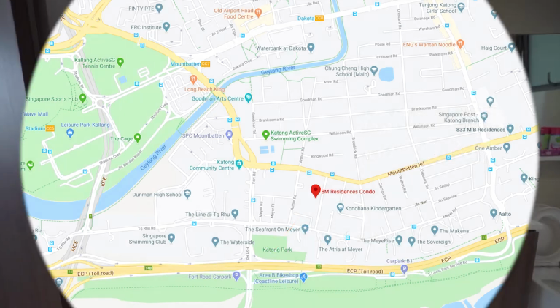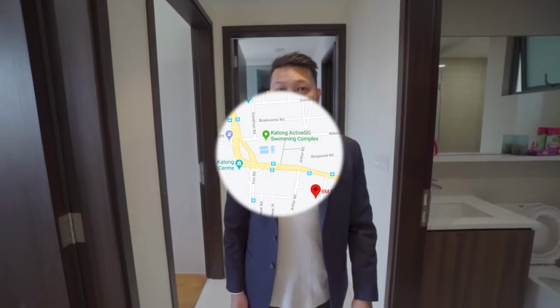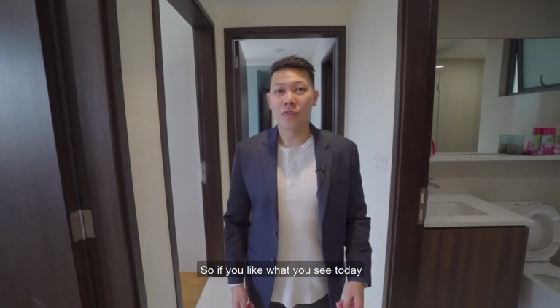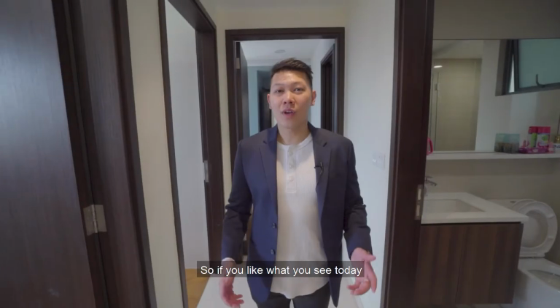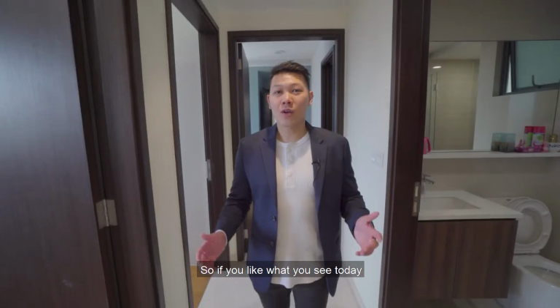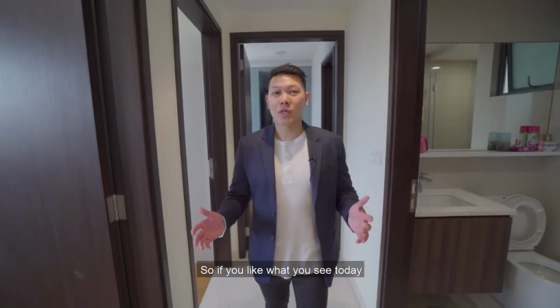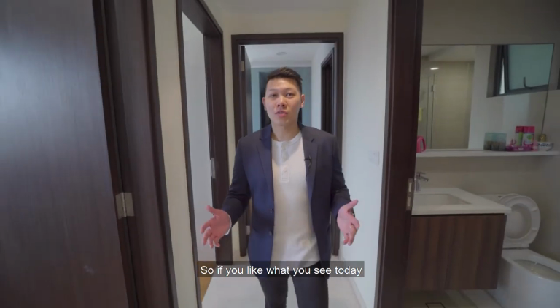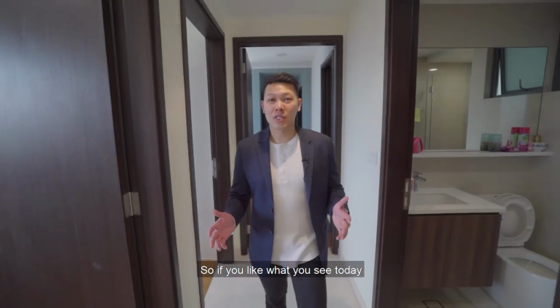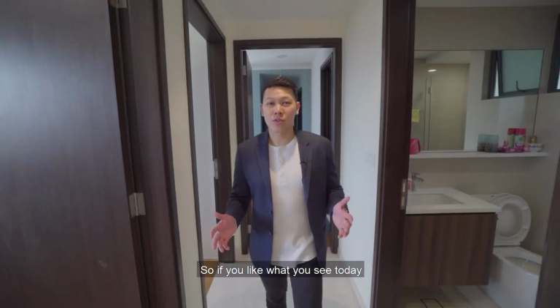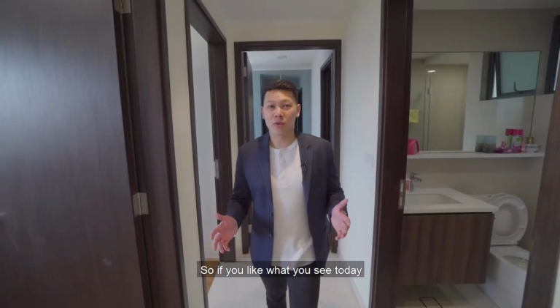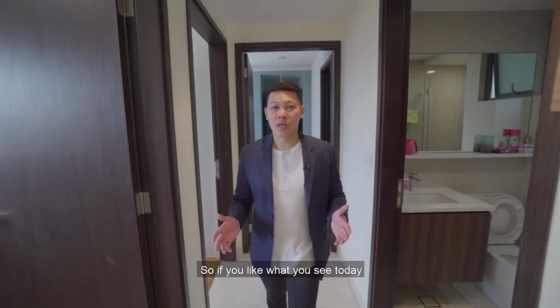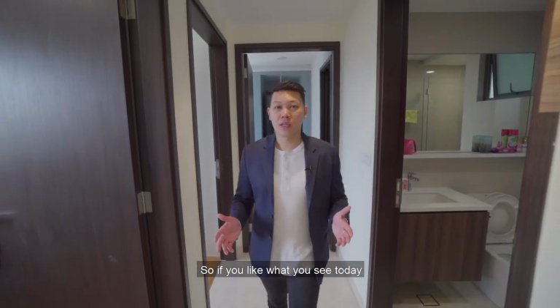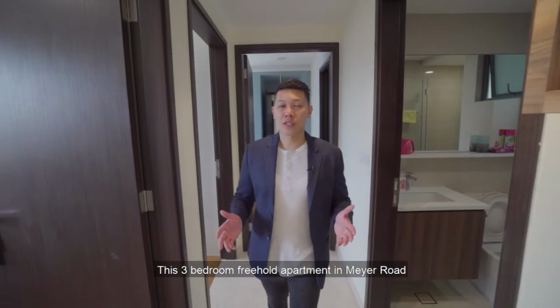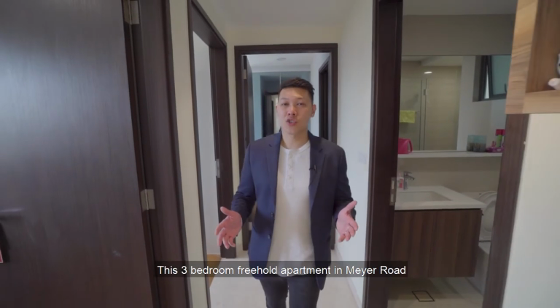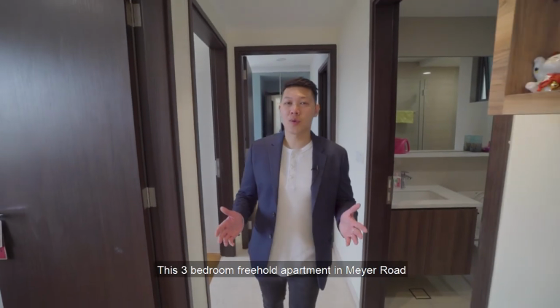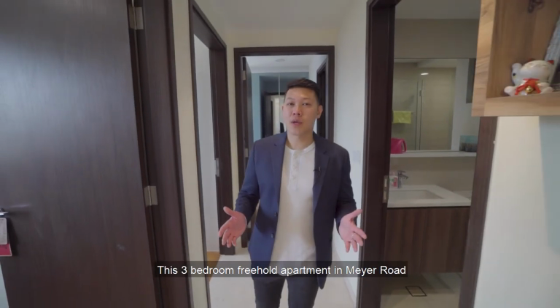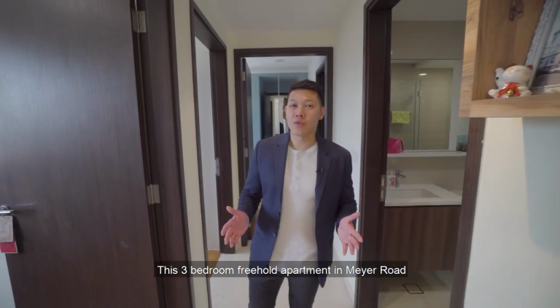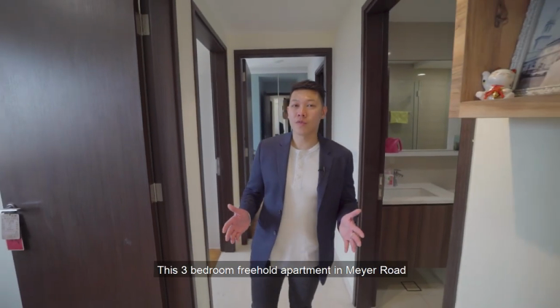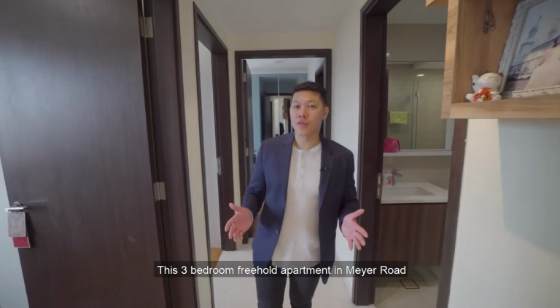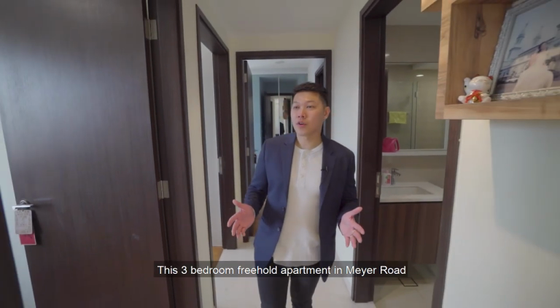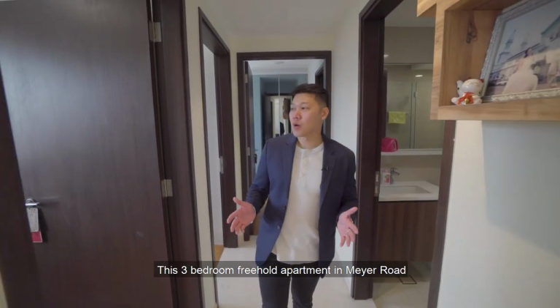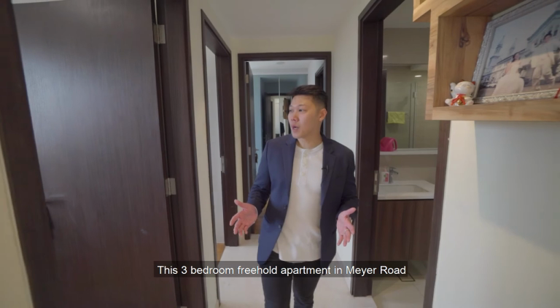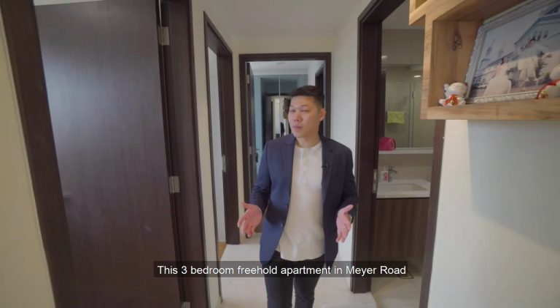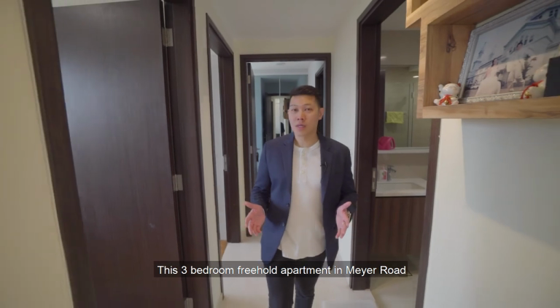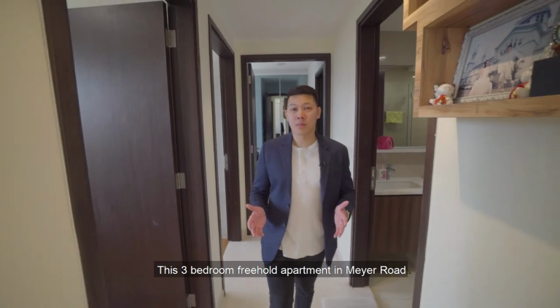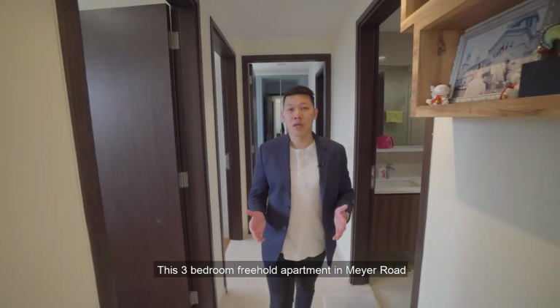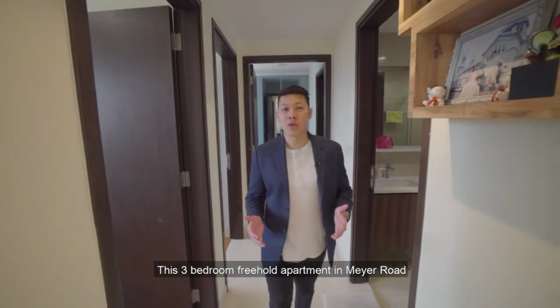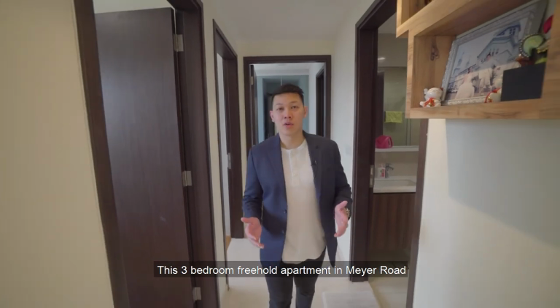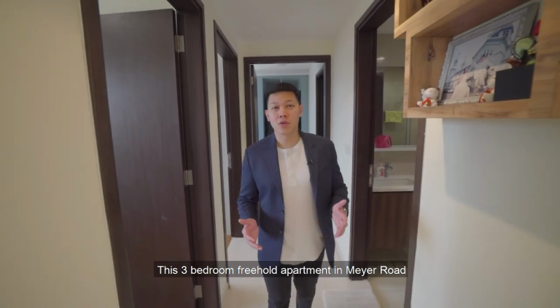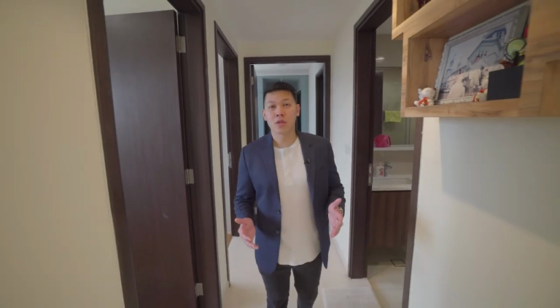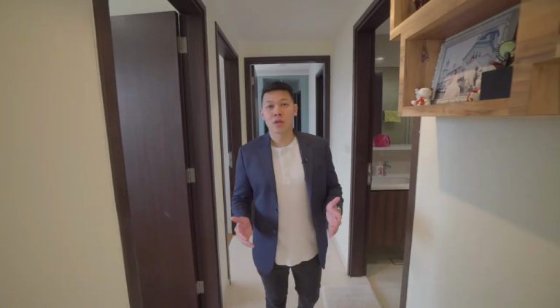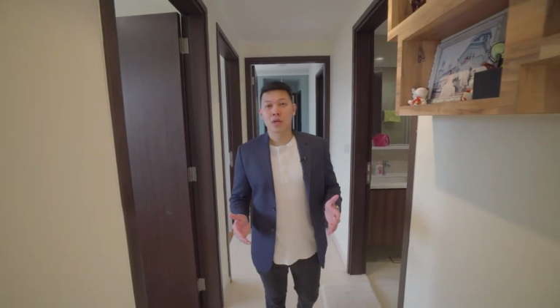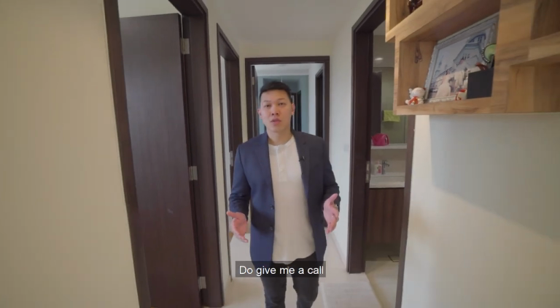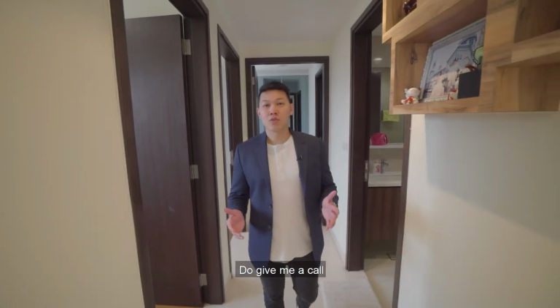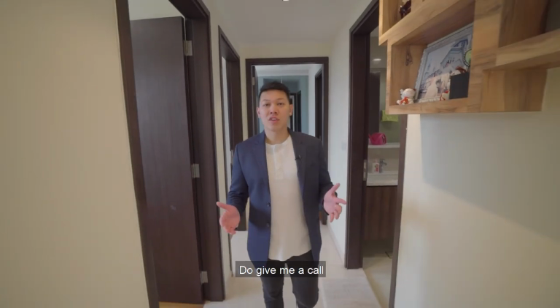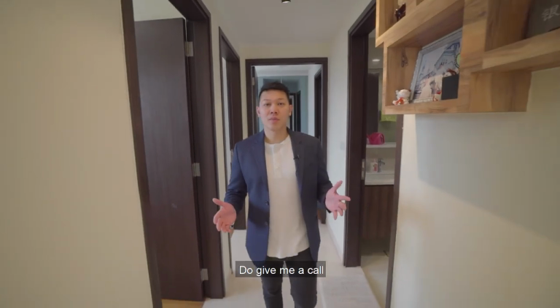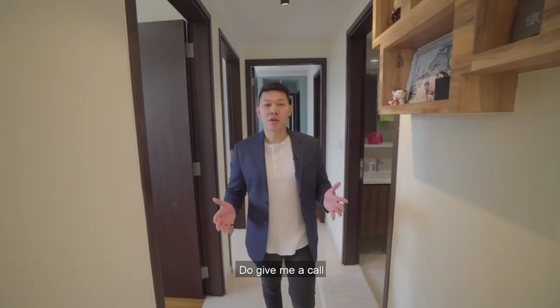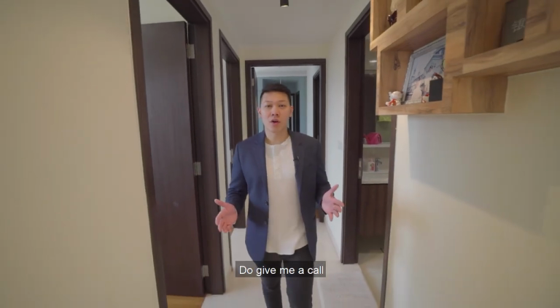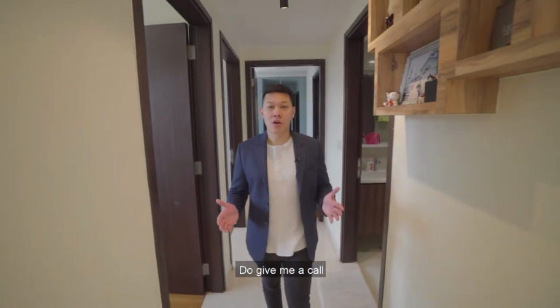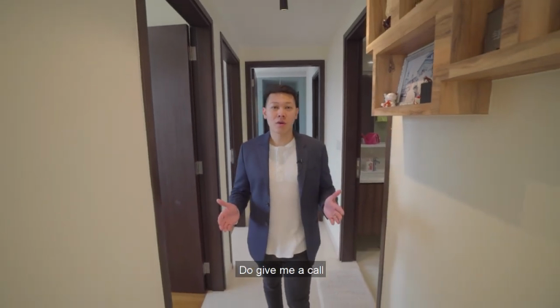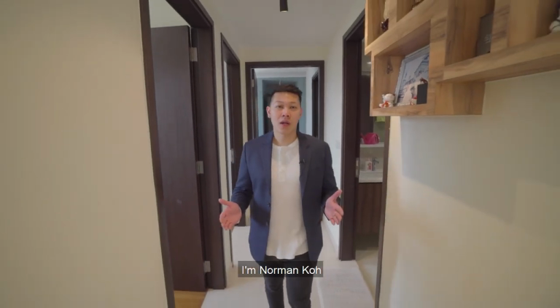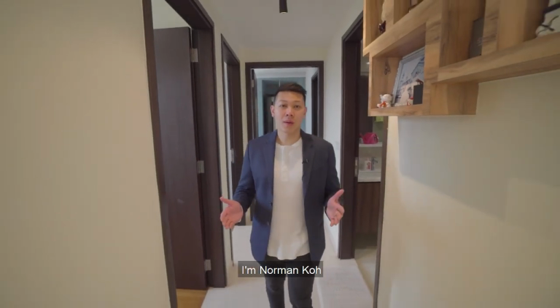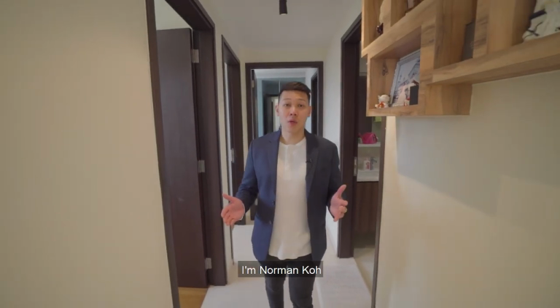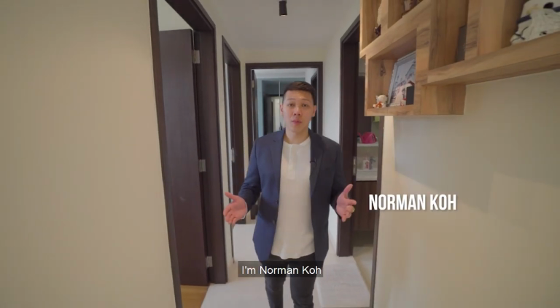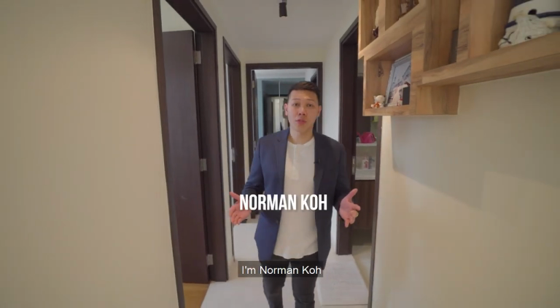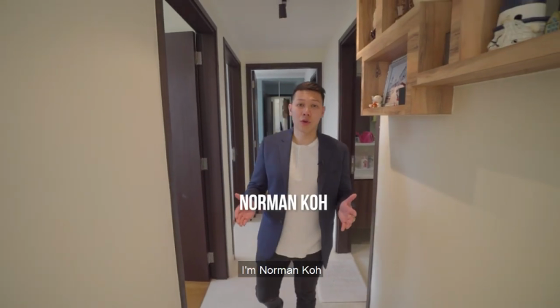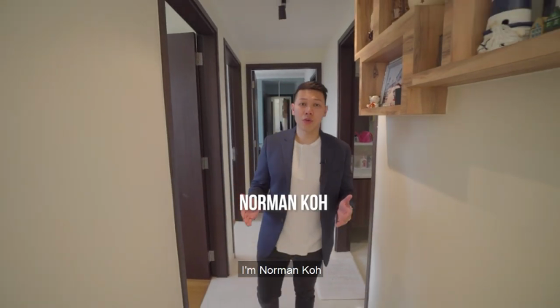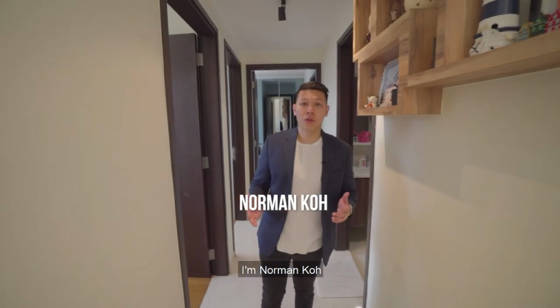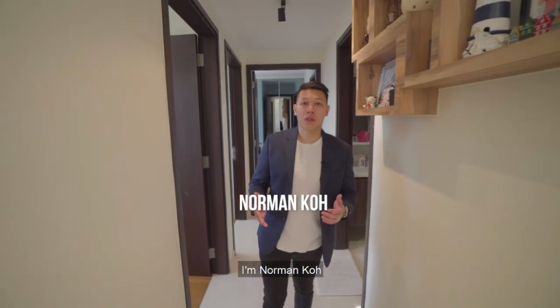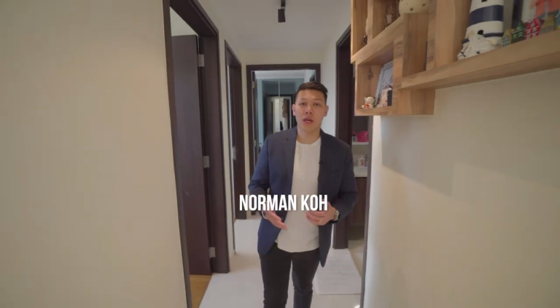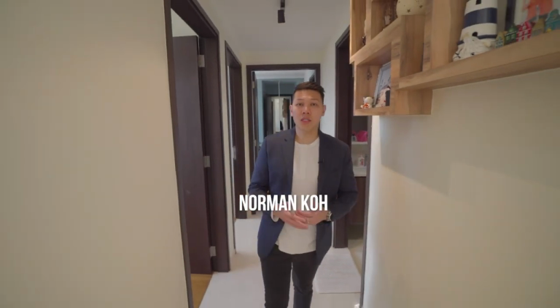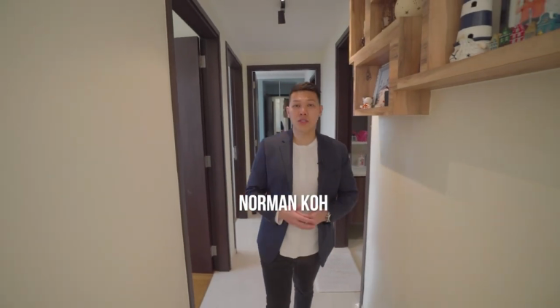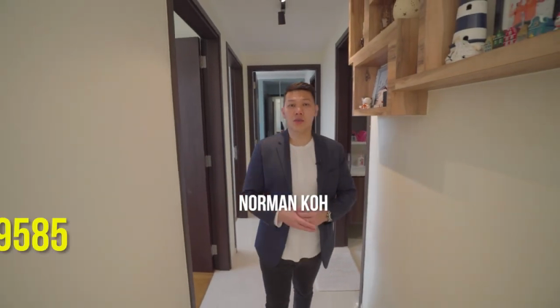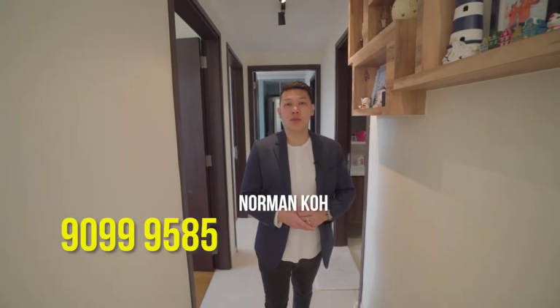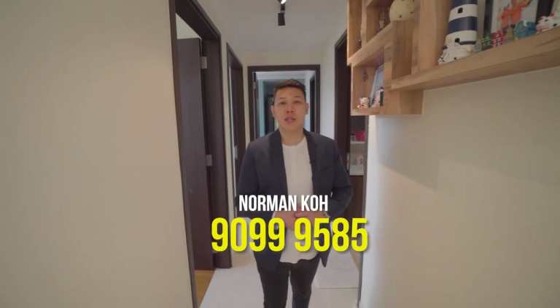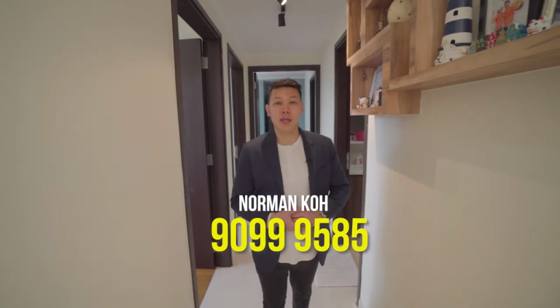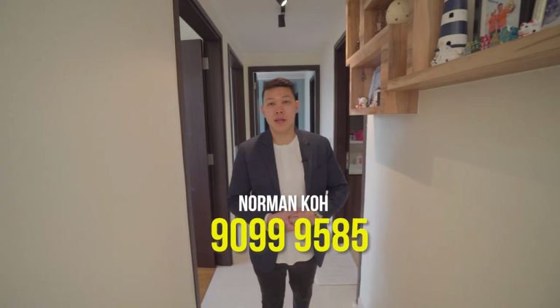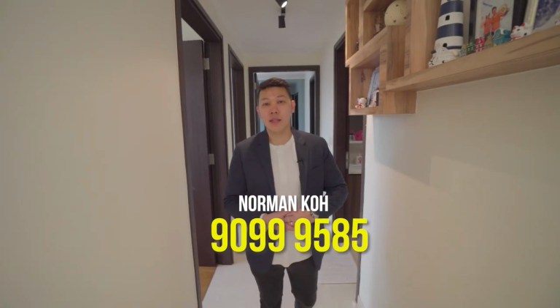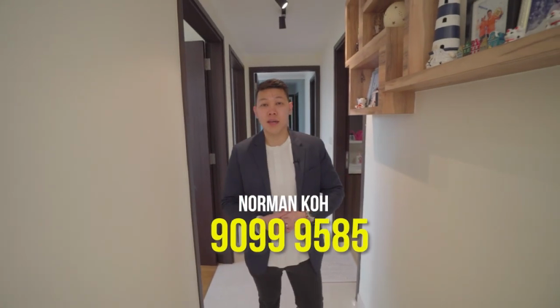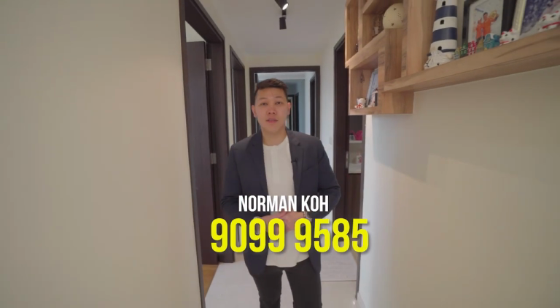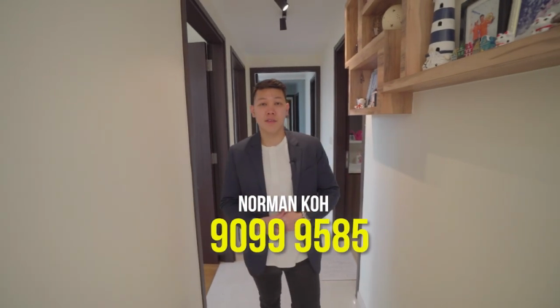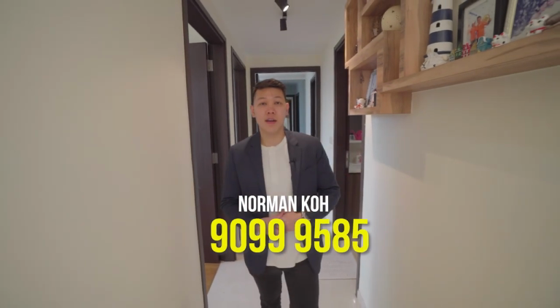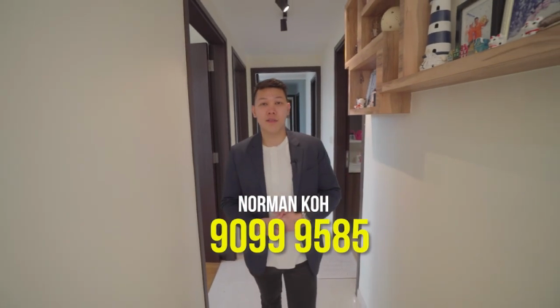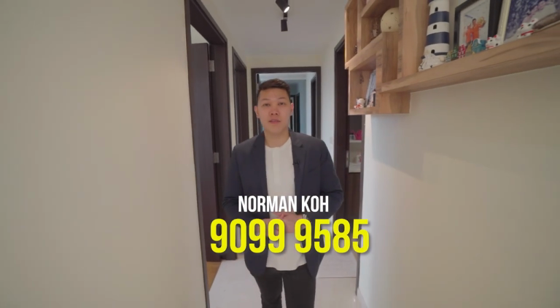So if you like what you see today — this 3-bedroom freehold apartment on Mayer Road — do give me a call. I'm Norman, contact number 90999585.